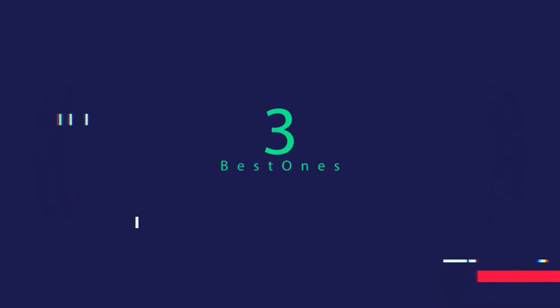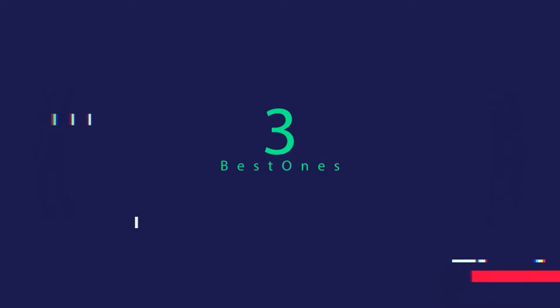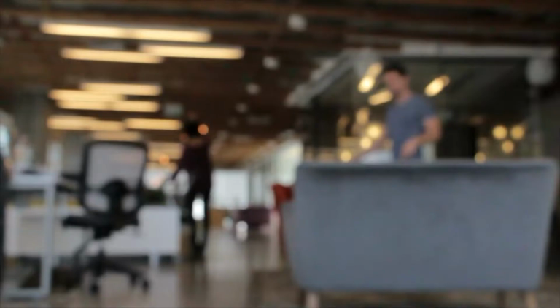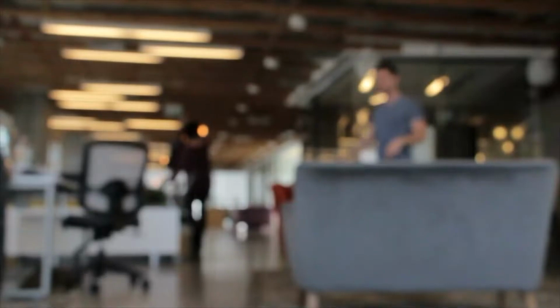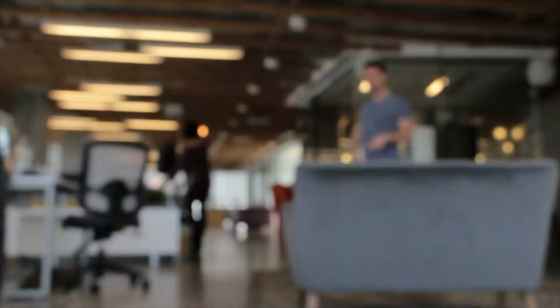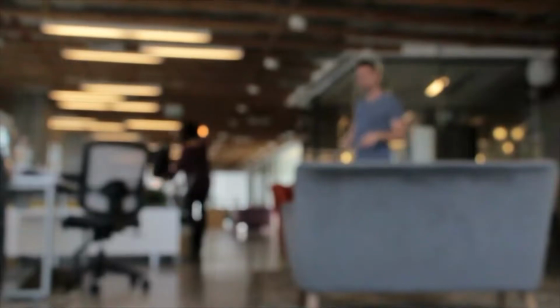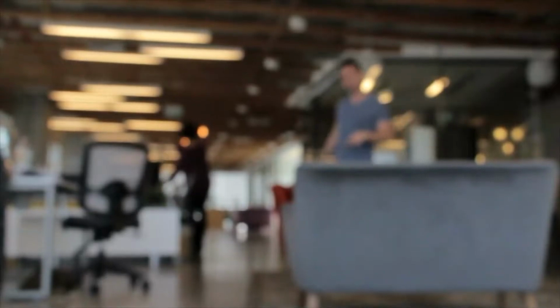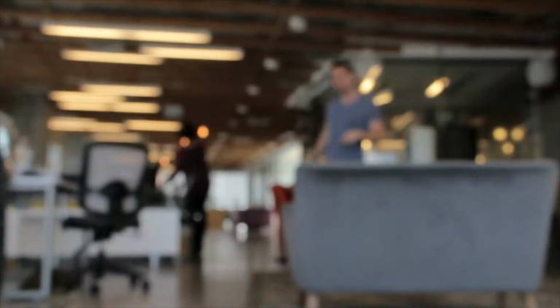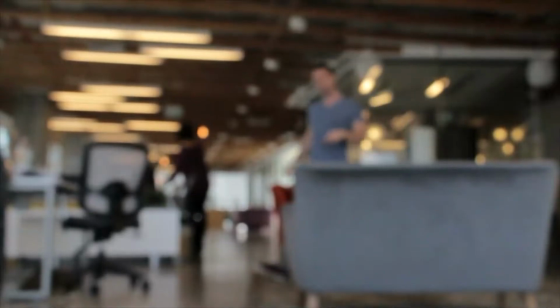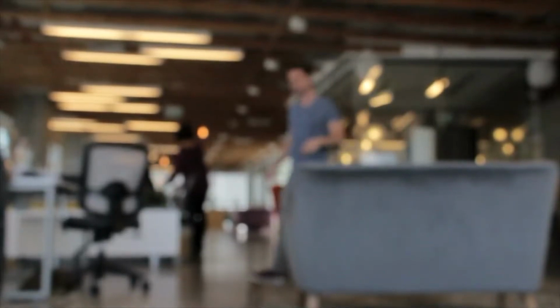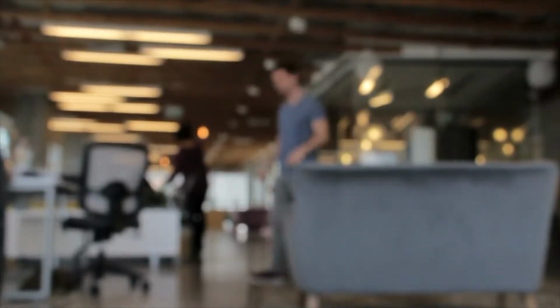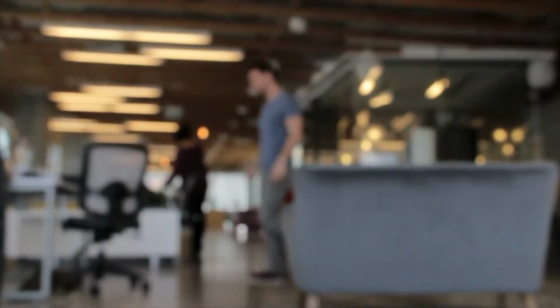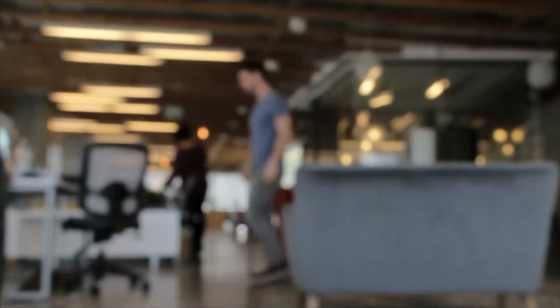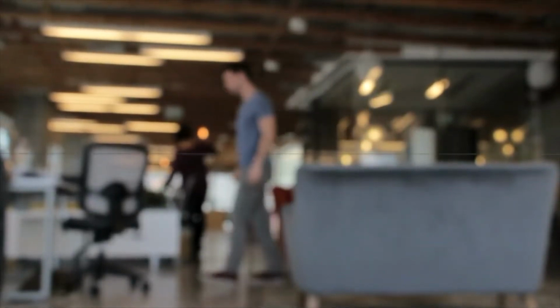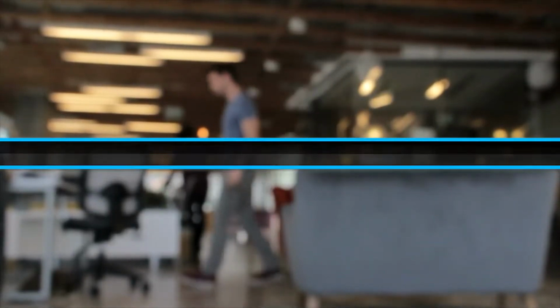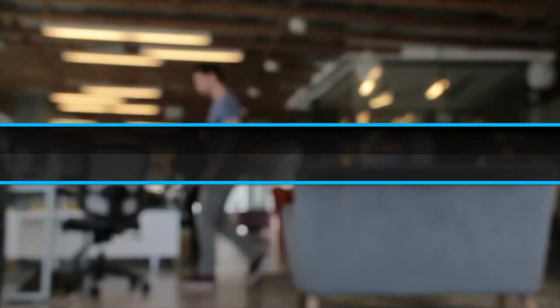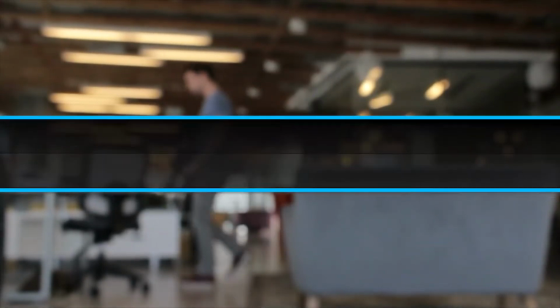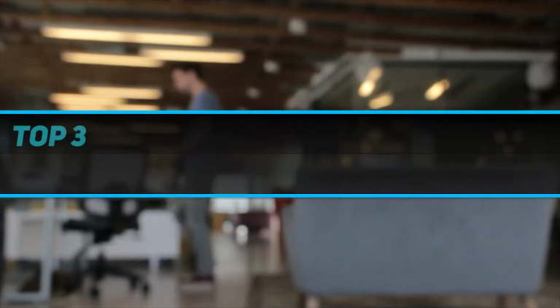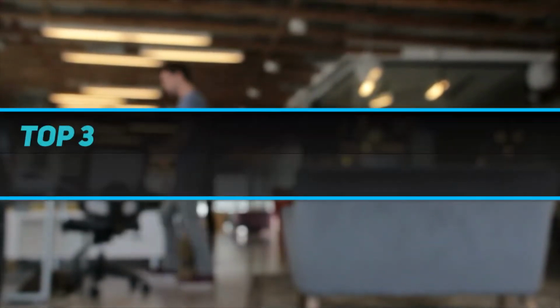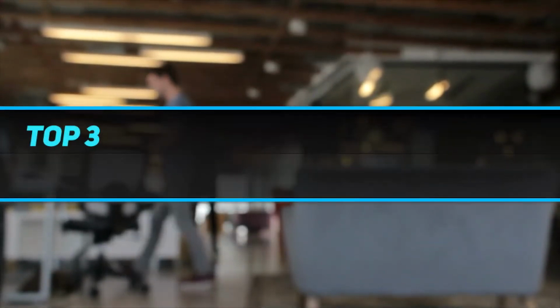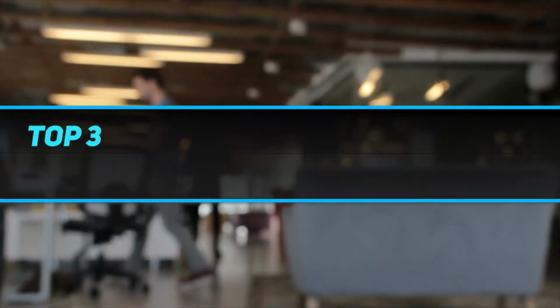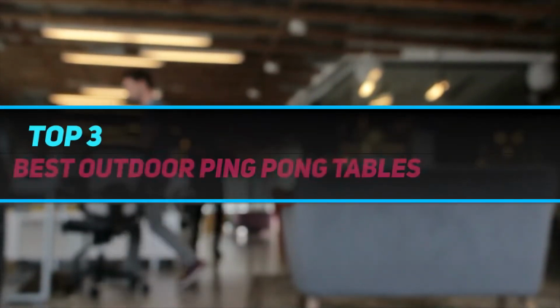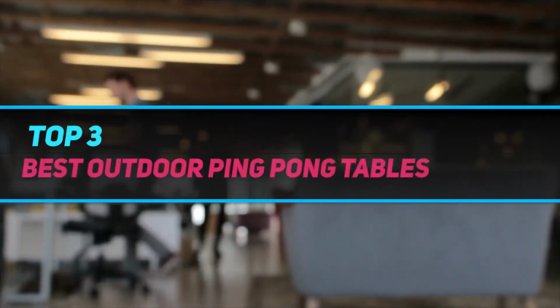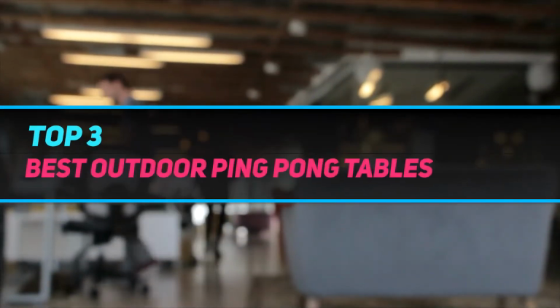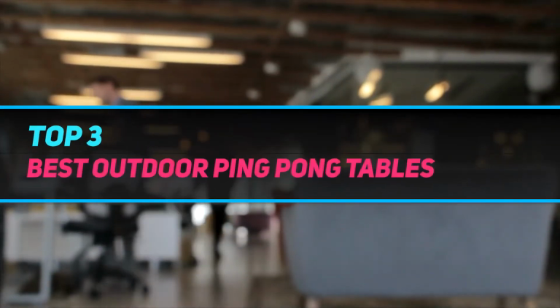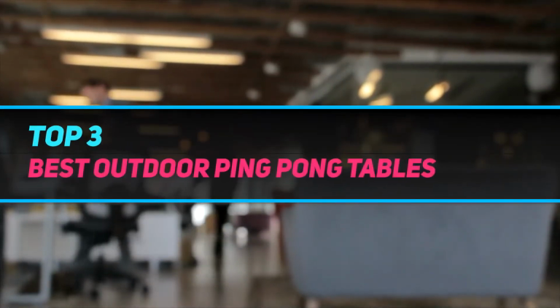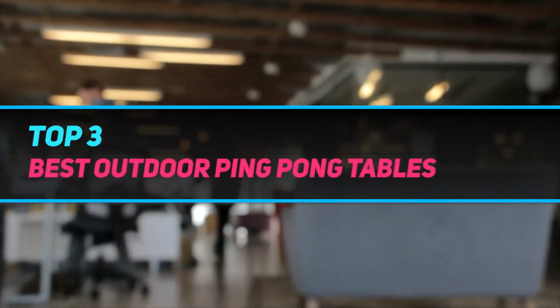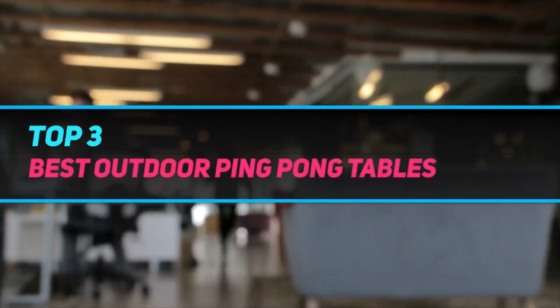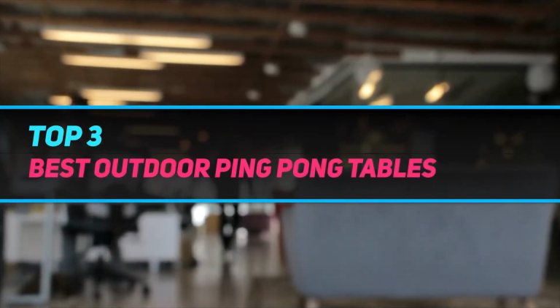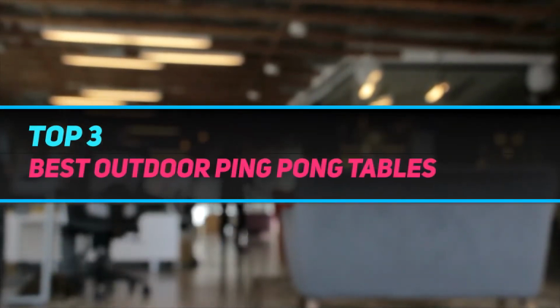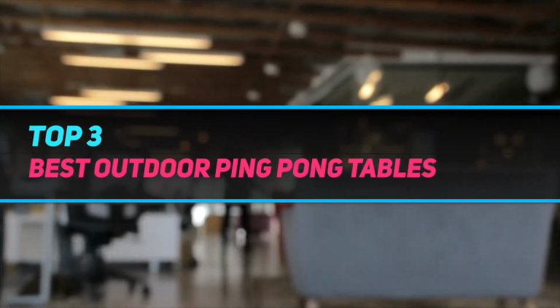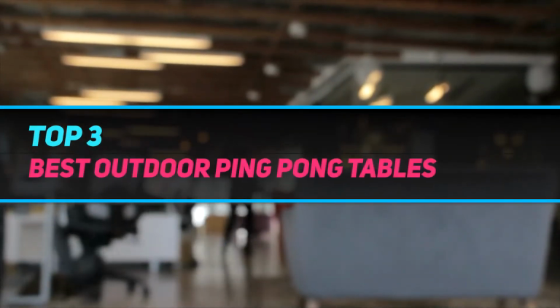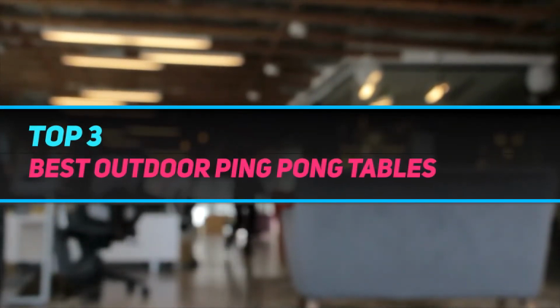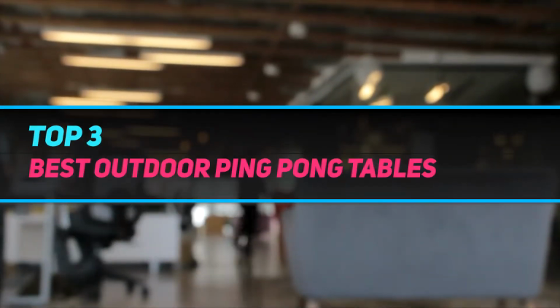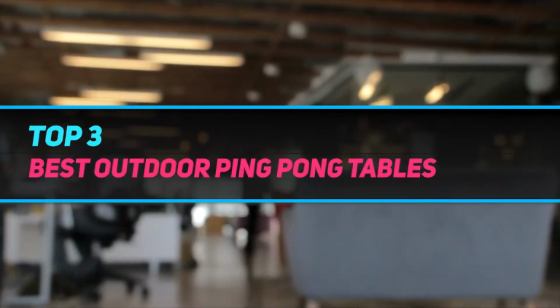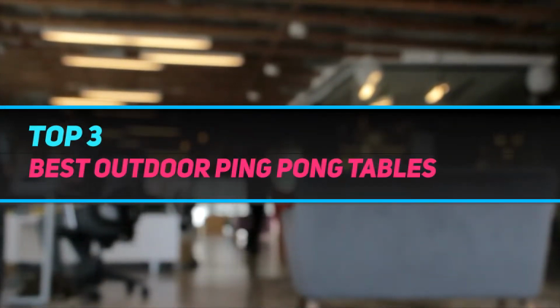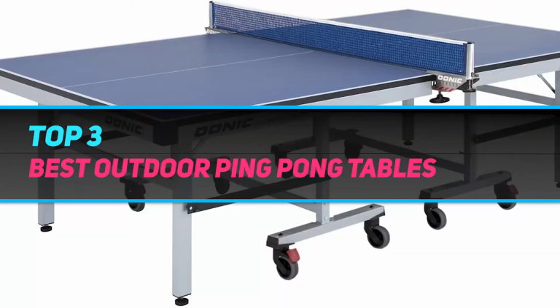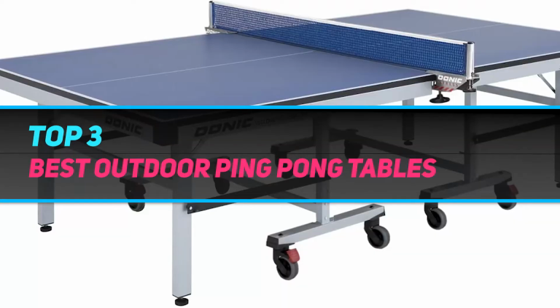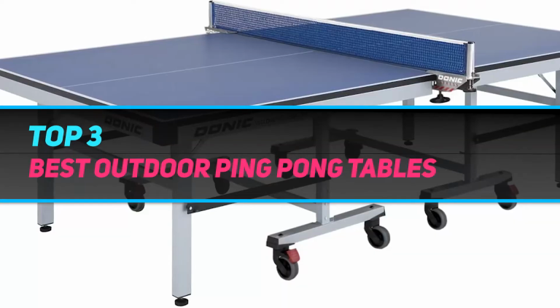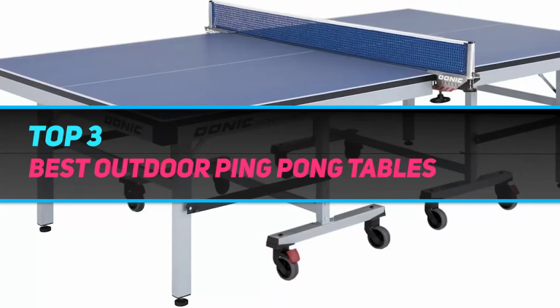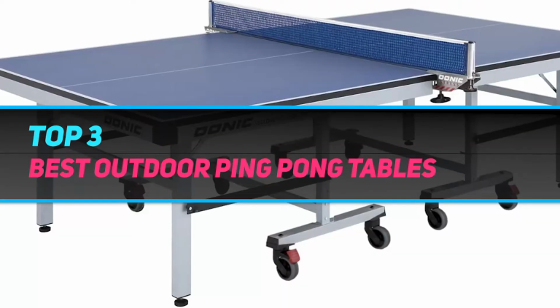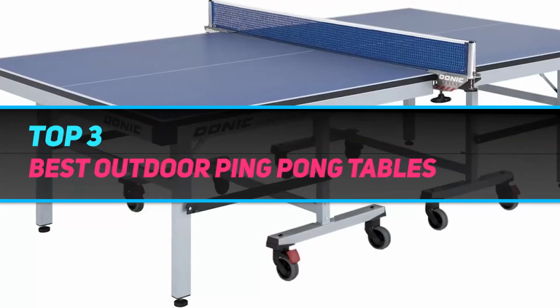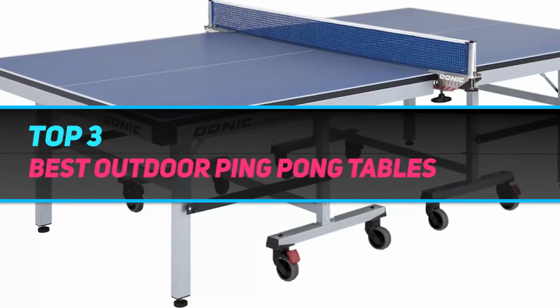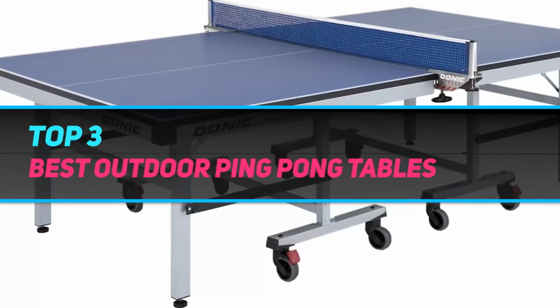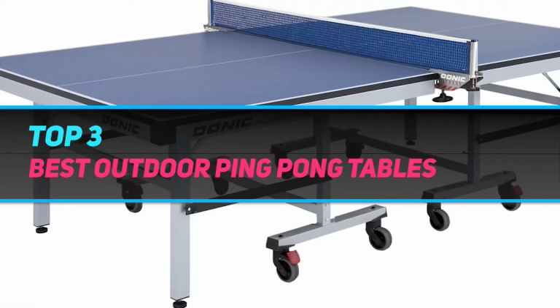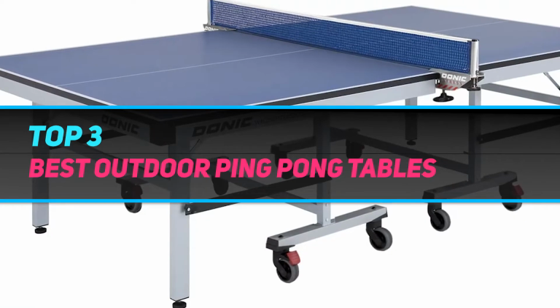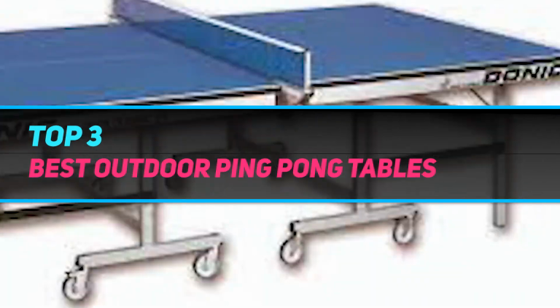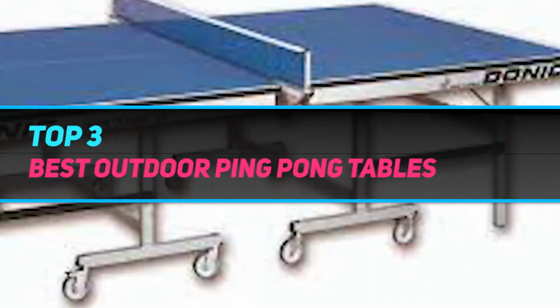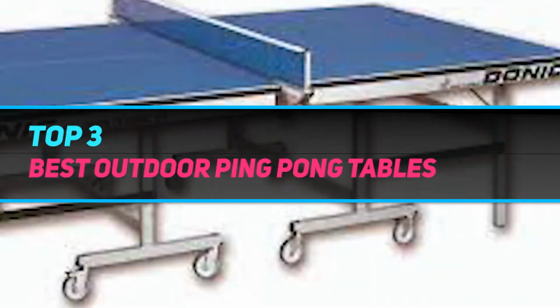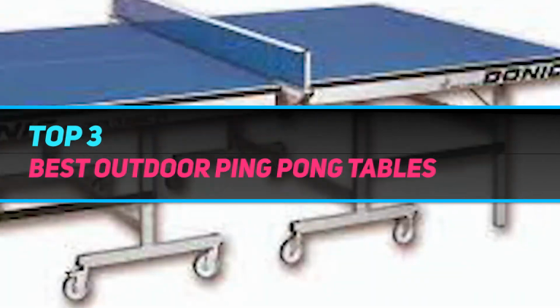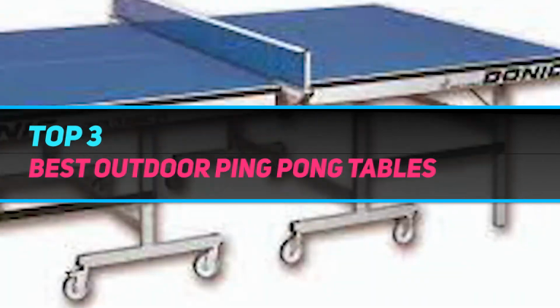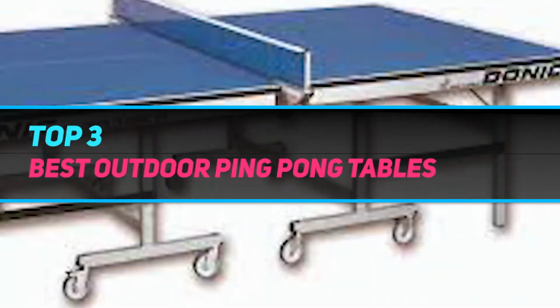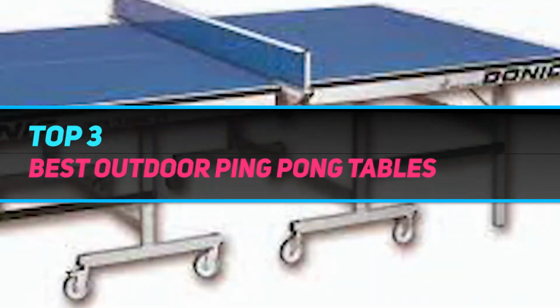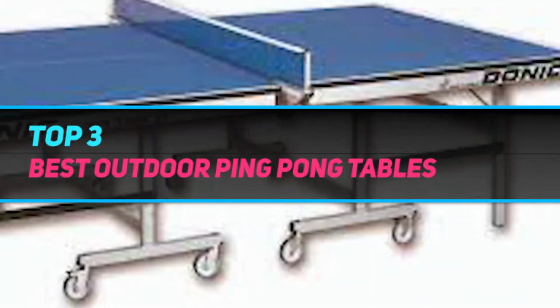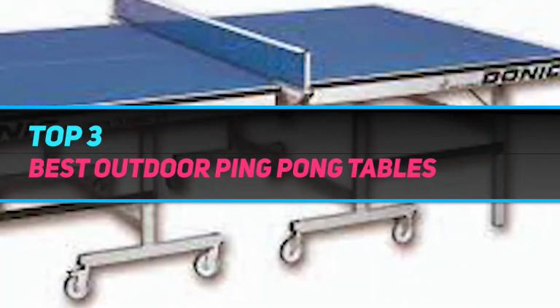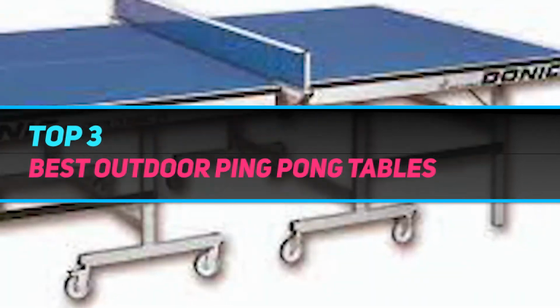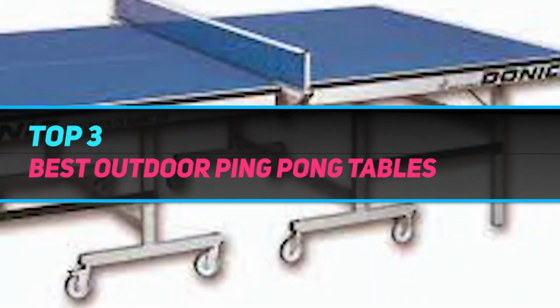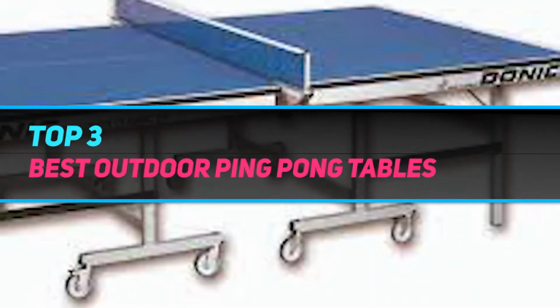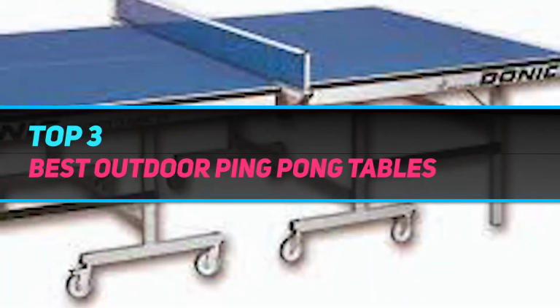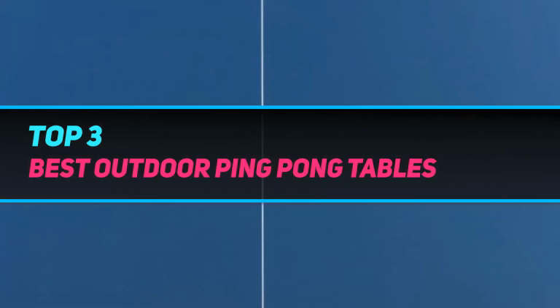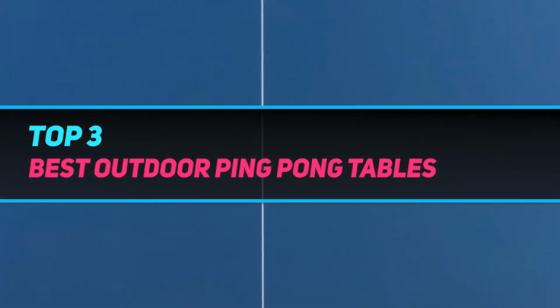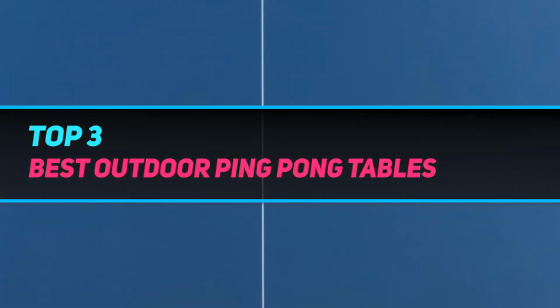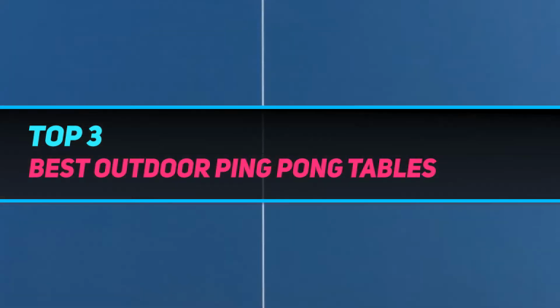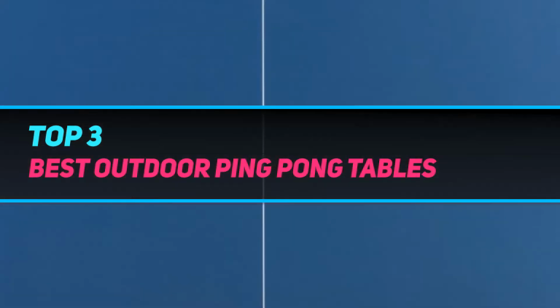Hi guys, welcome back to my channel. In today's video, we're gonna check out the top 3 best outdoor ping pong tables.